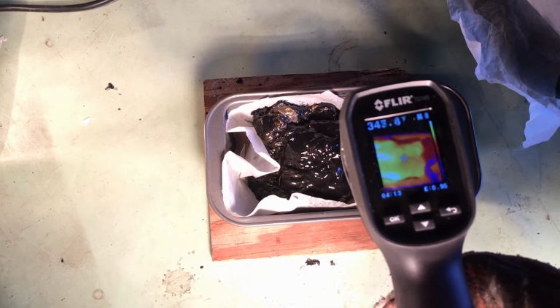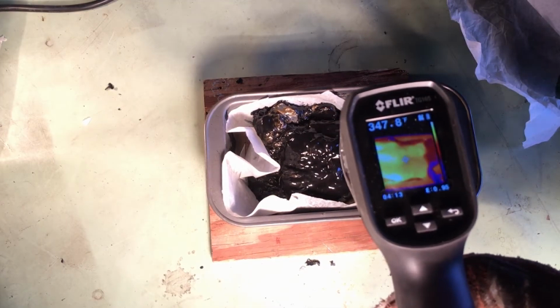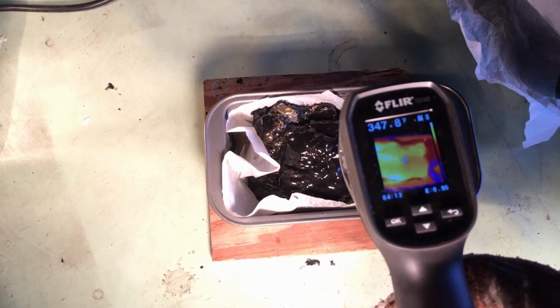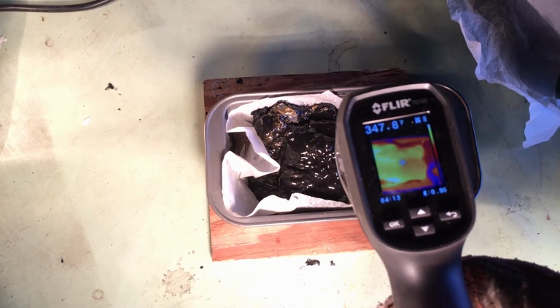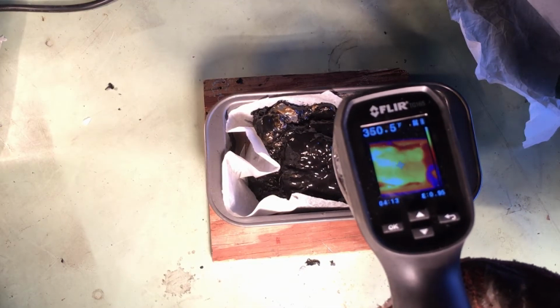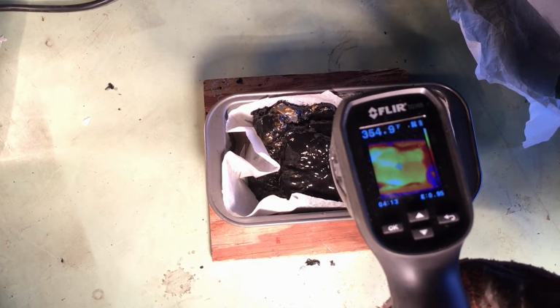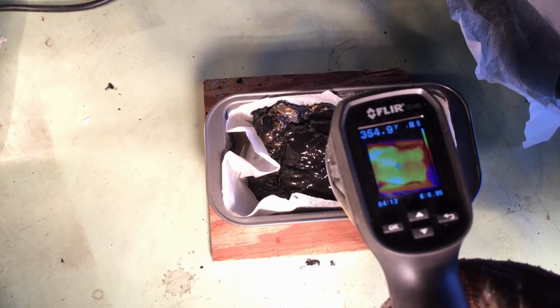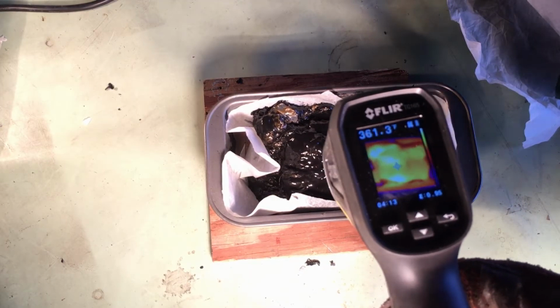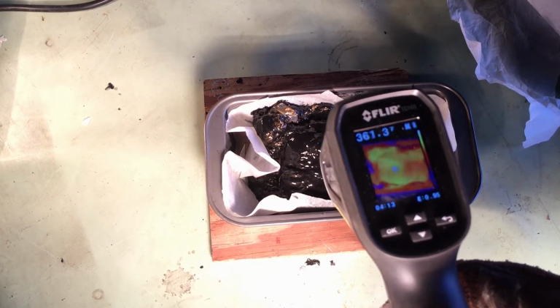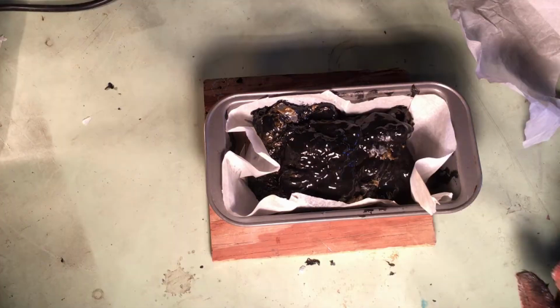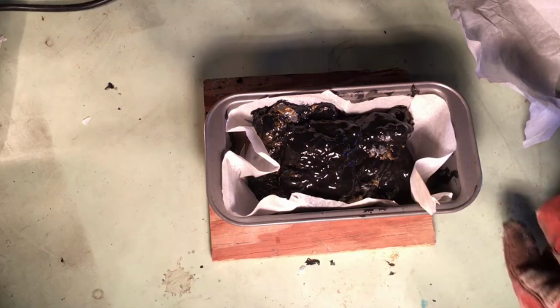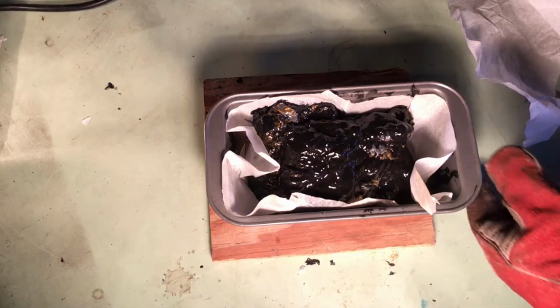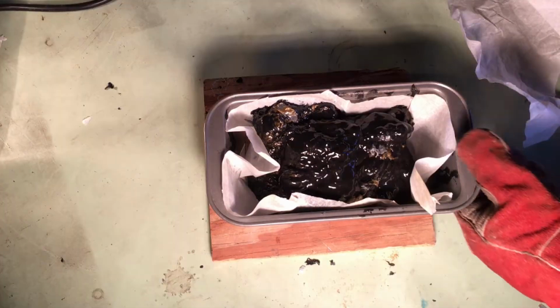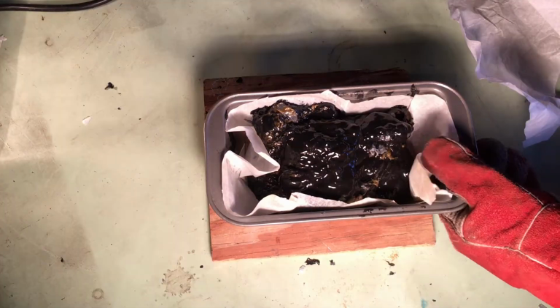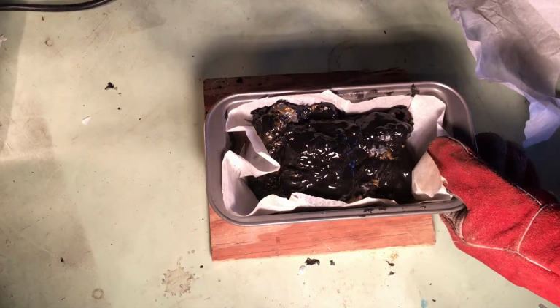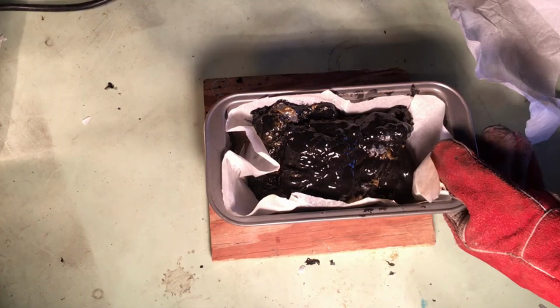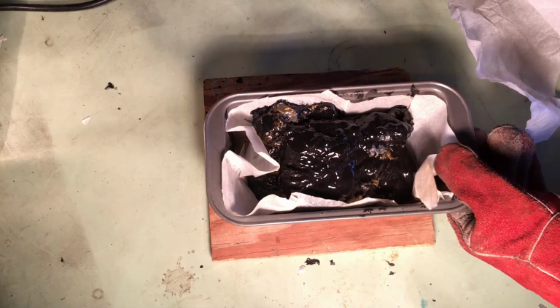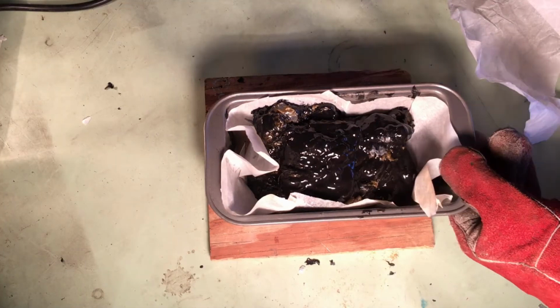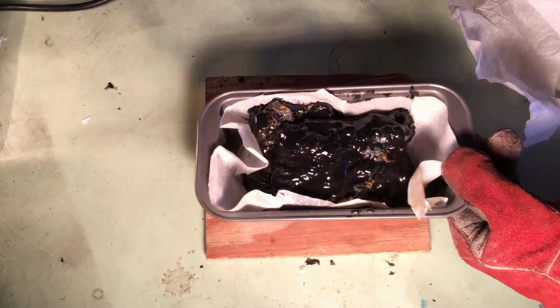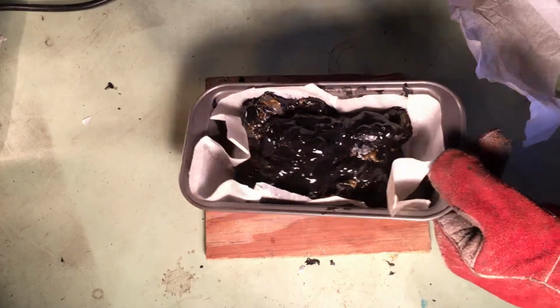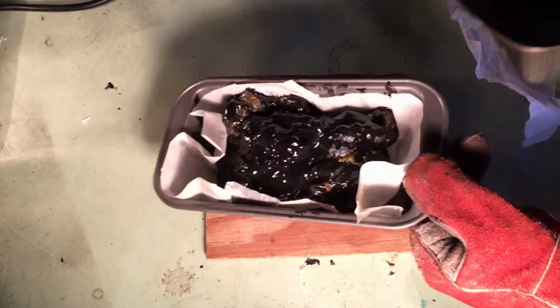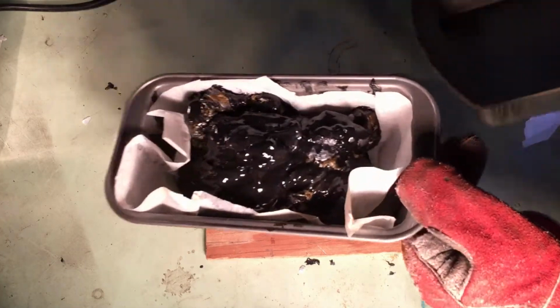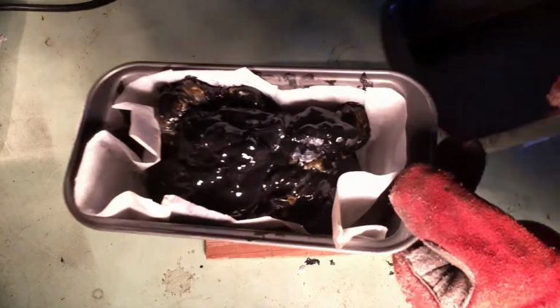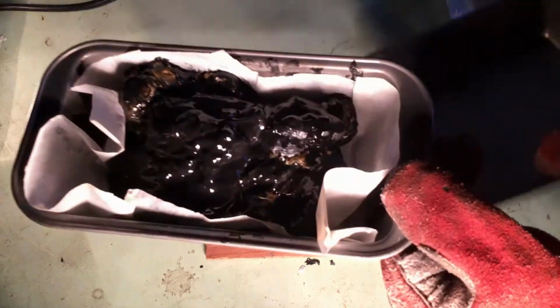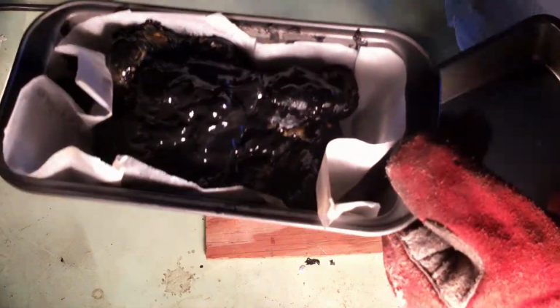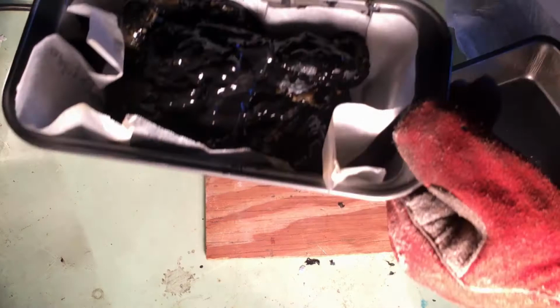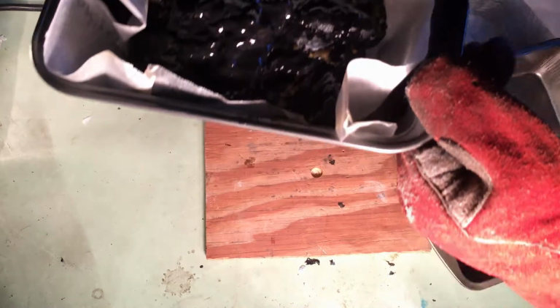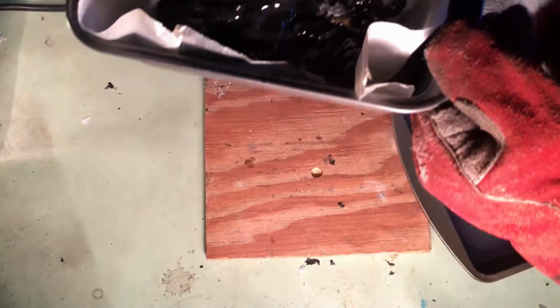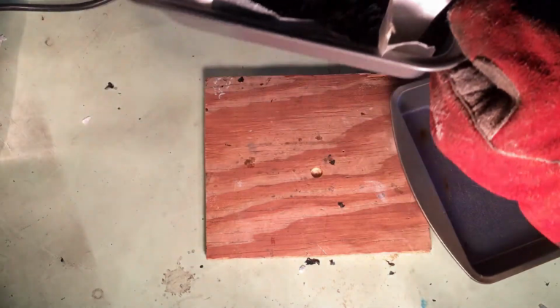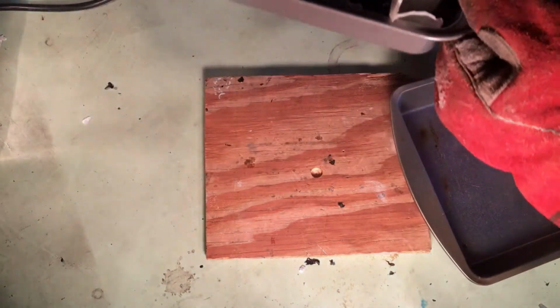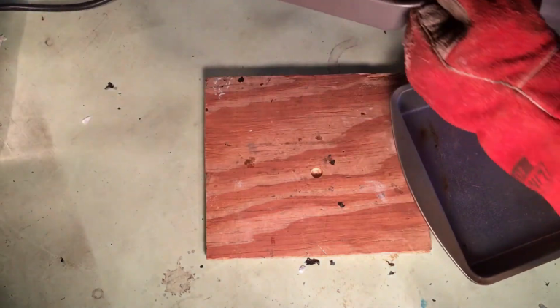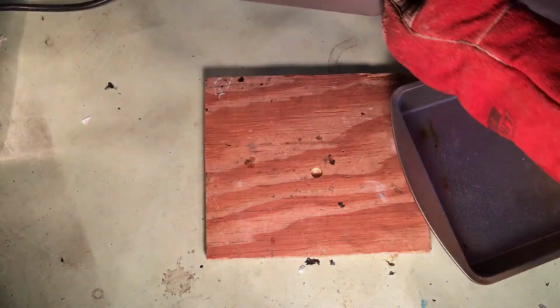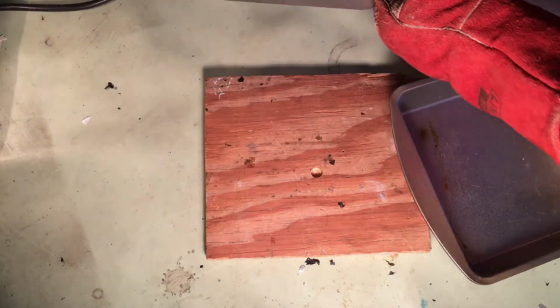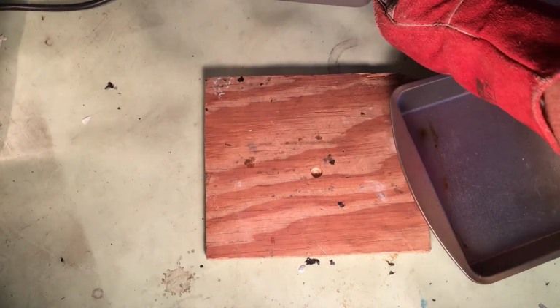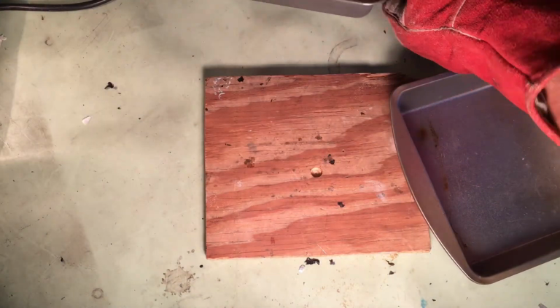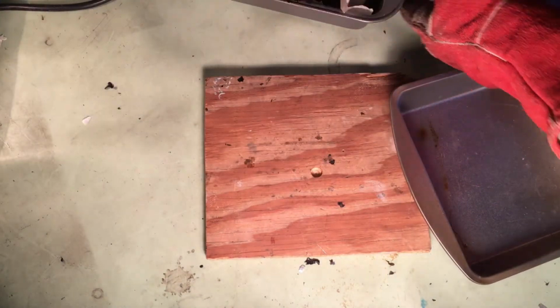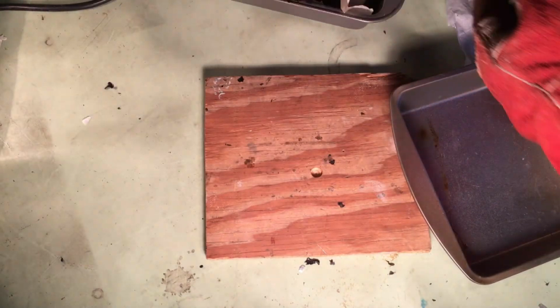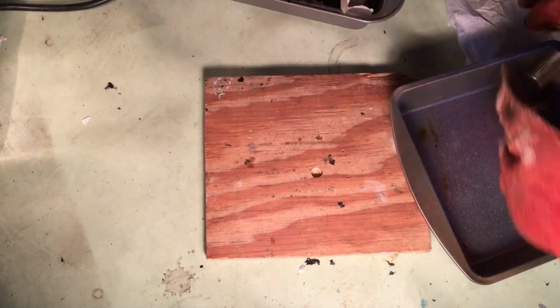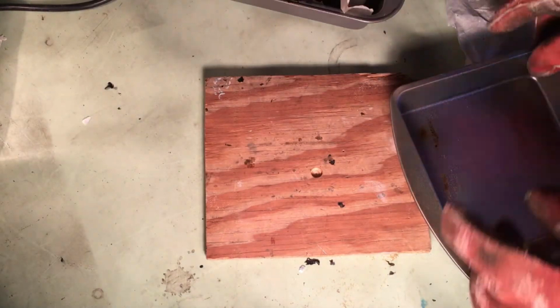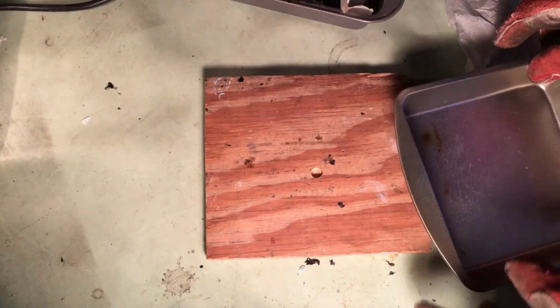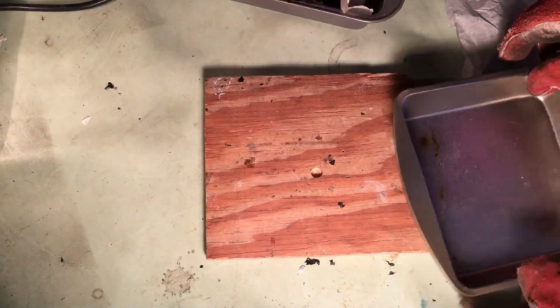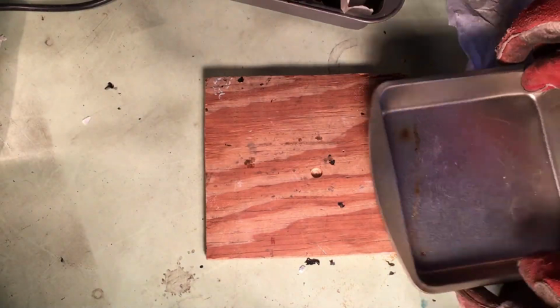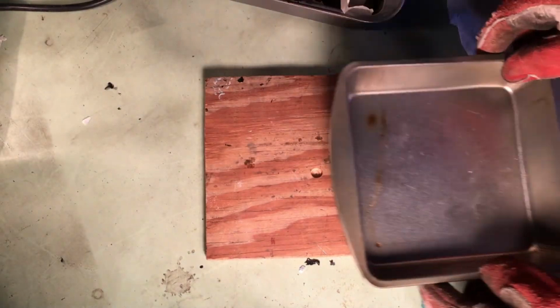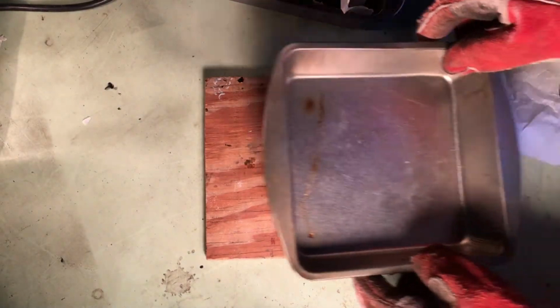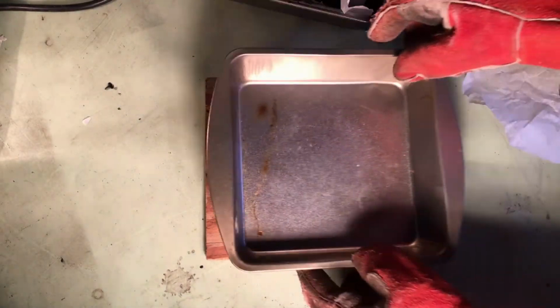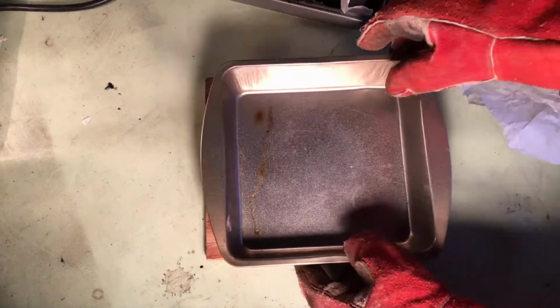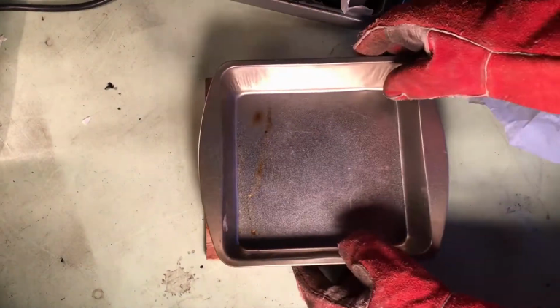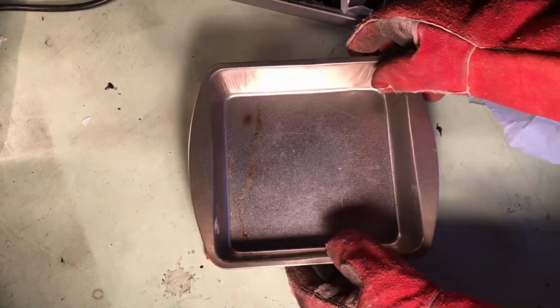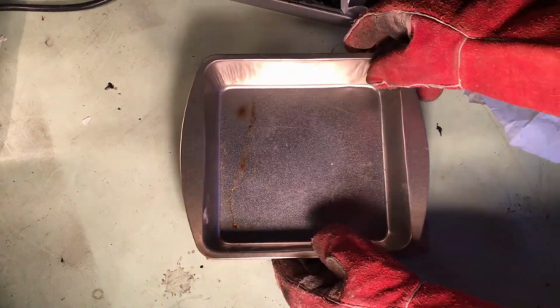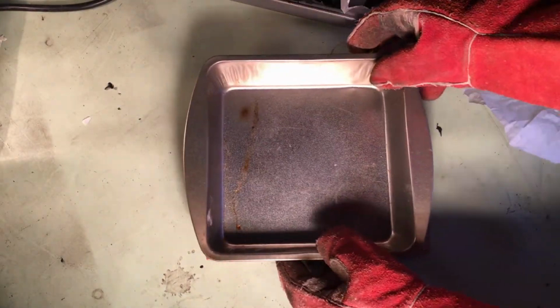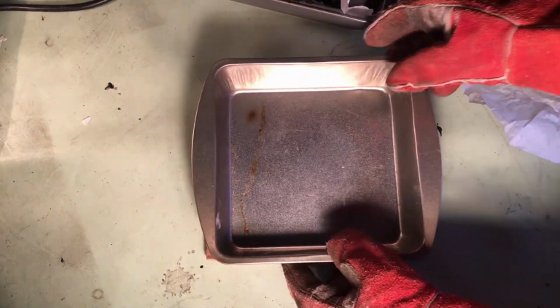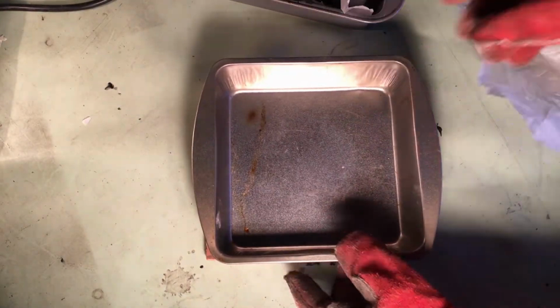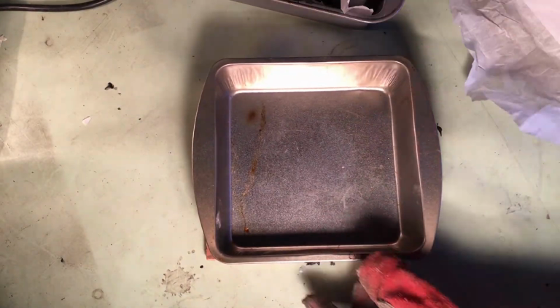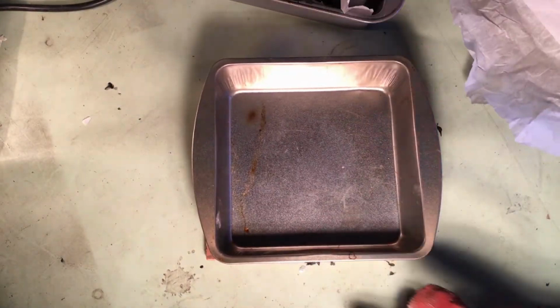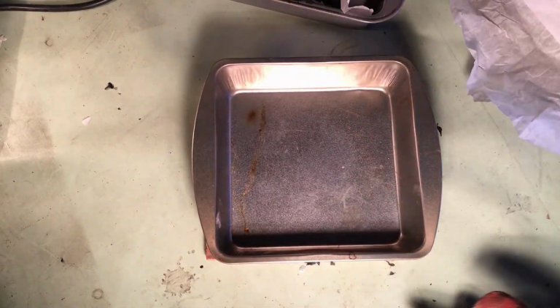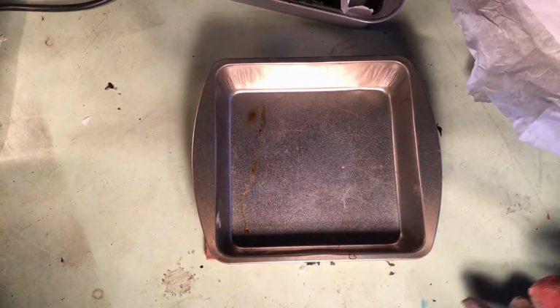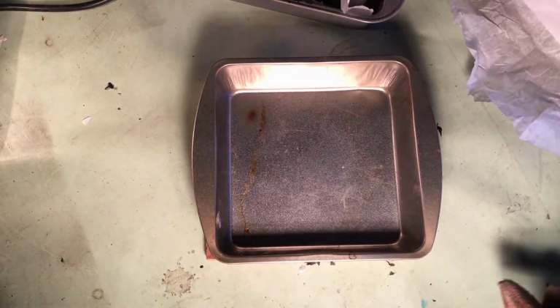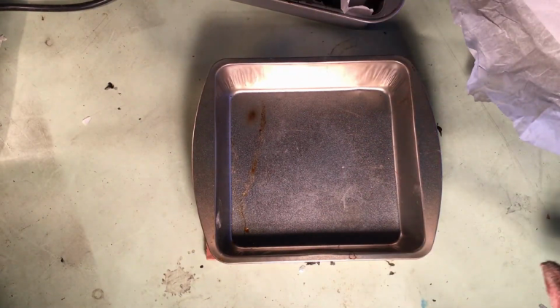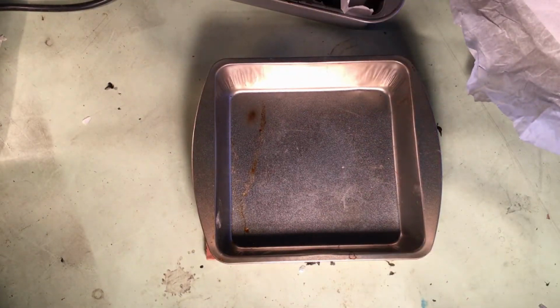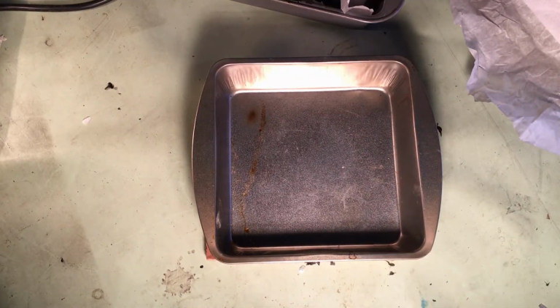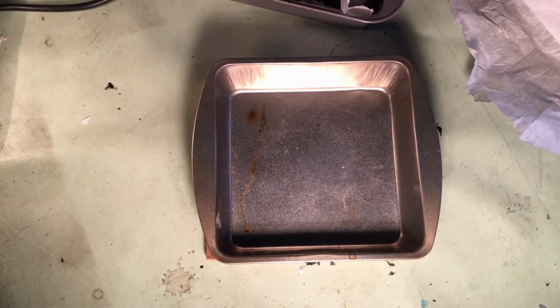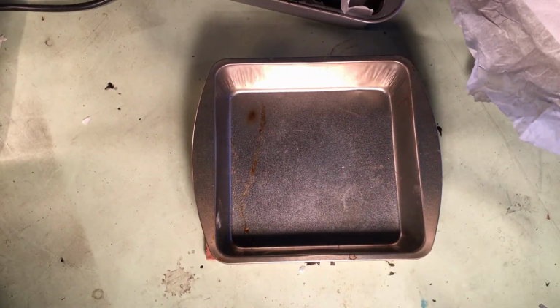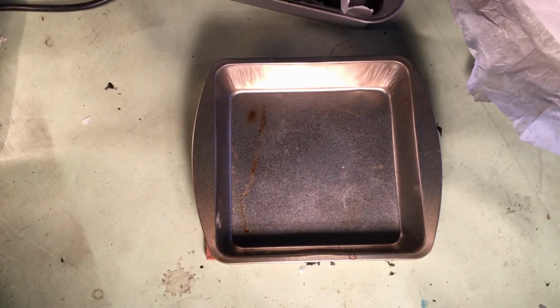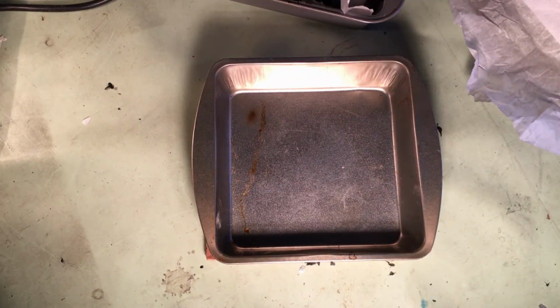If you ever feel like blowing $300, a FLIR infrared imaging gun is a really sweet buy.